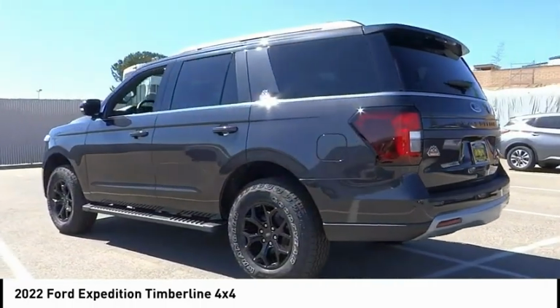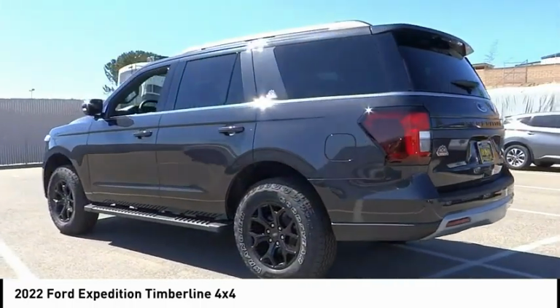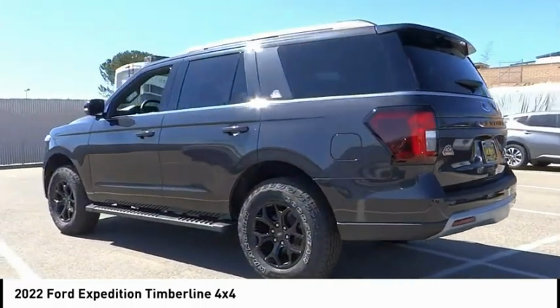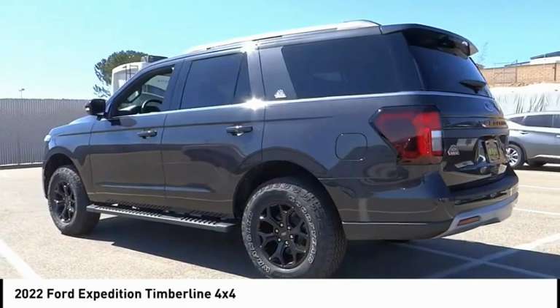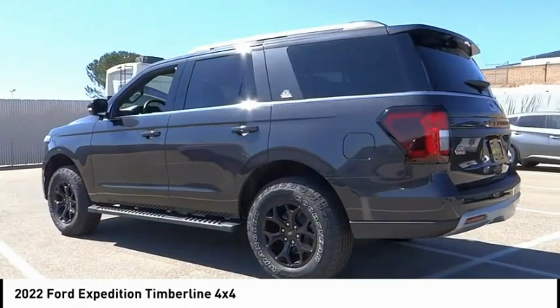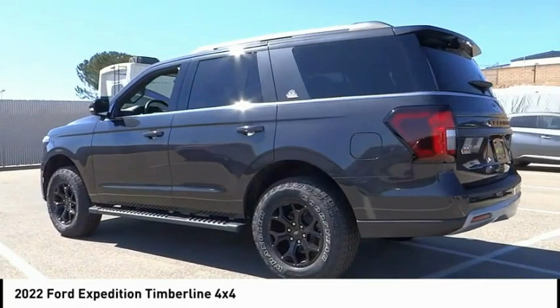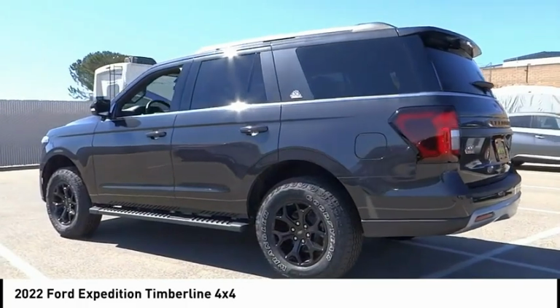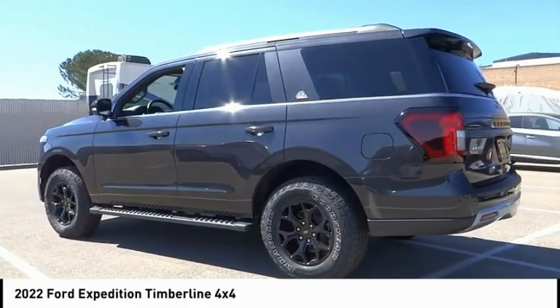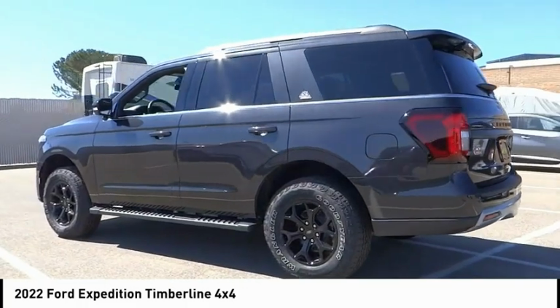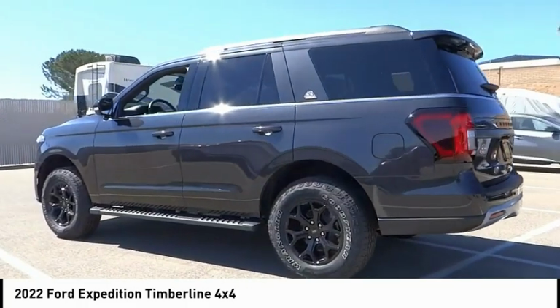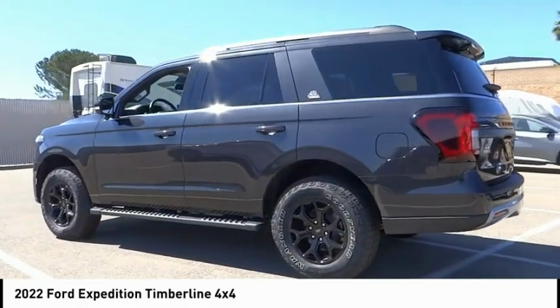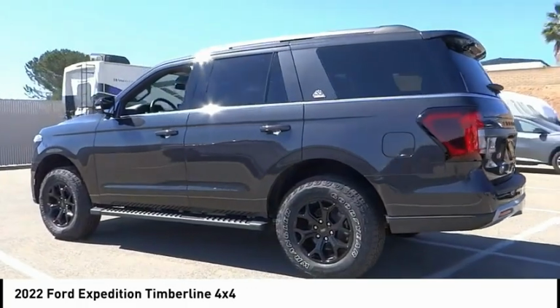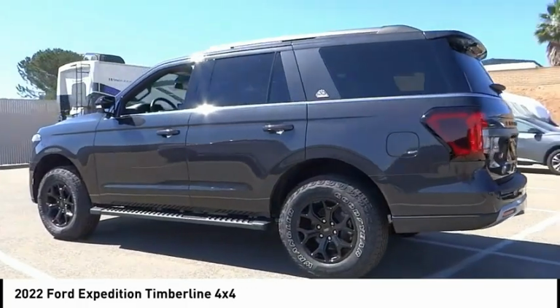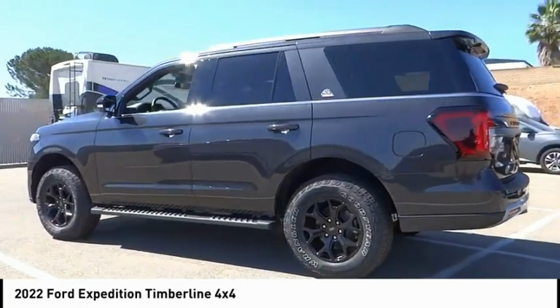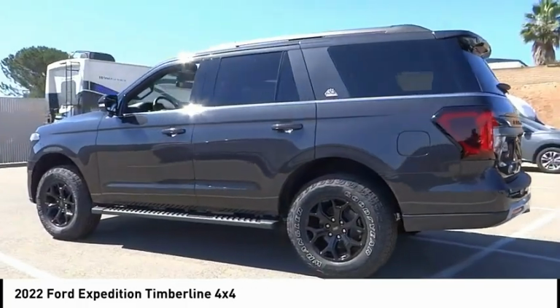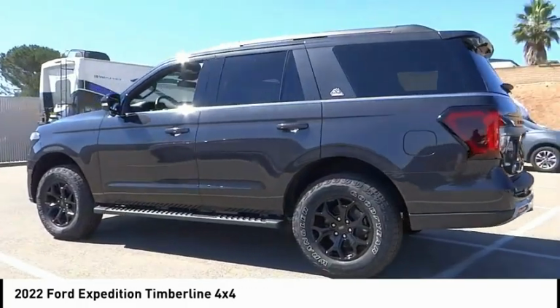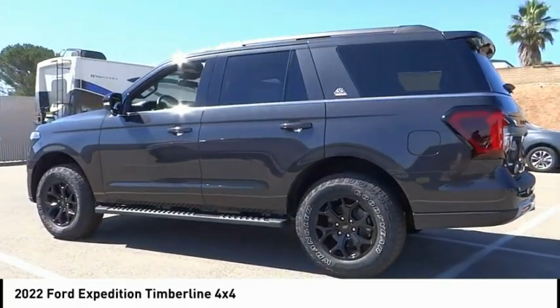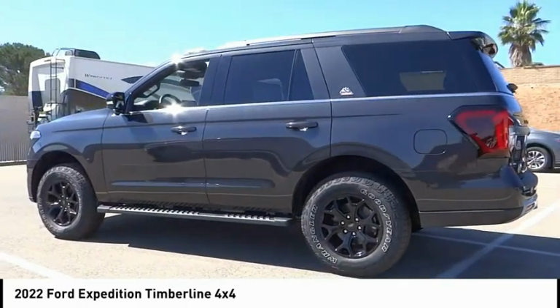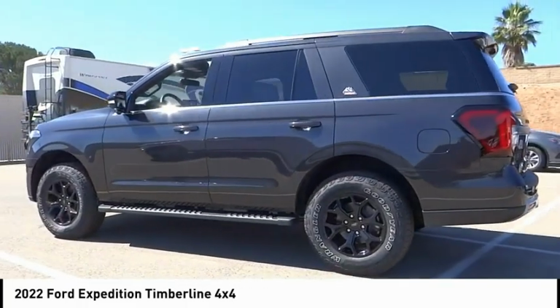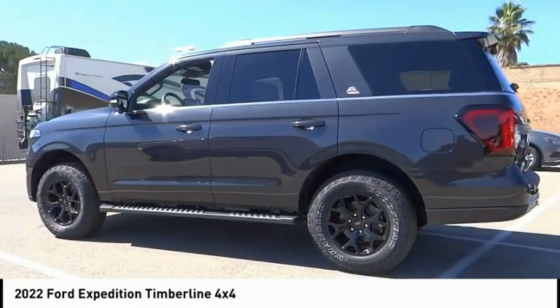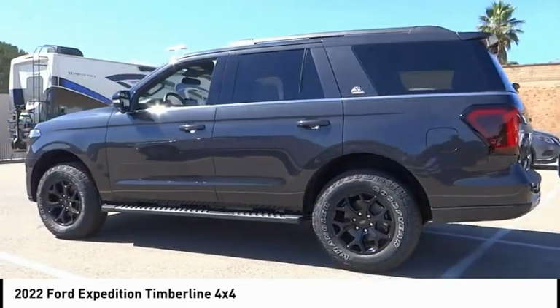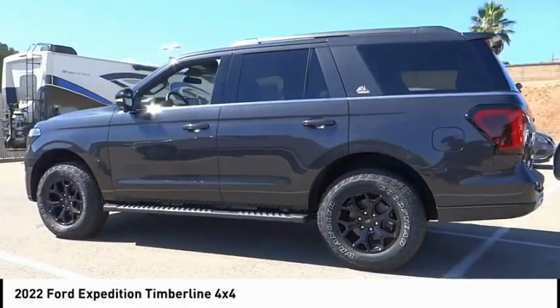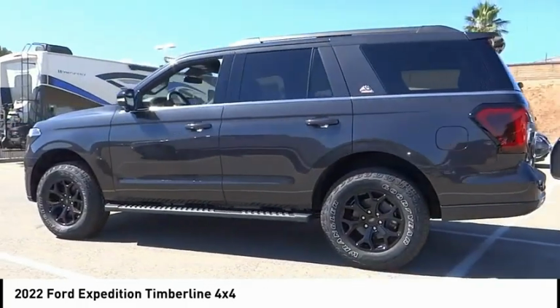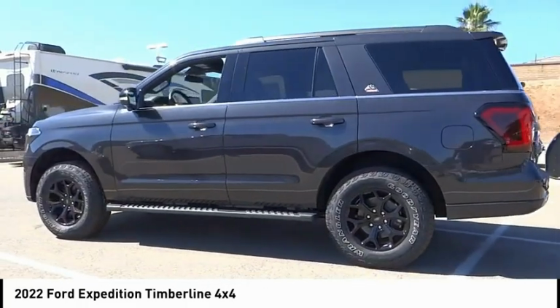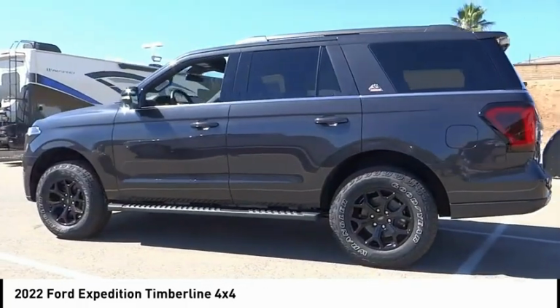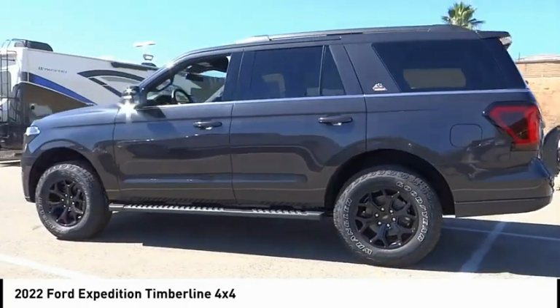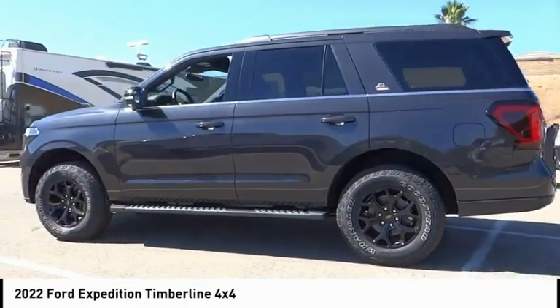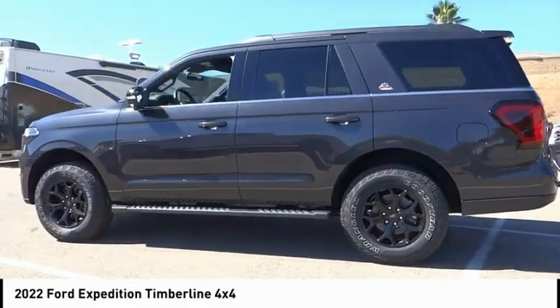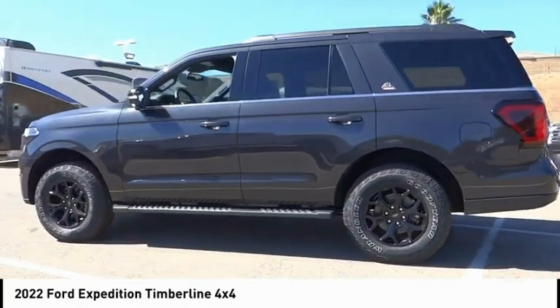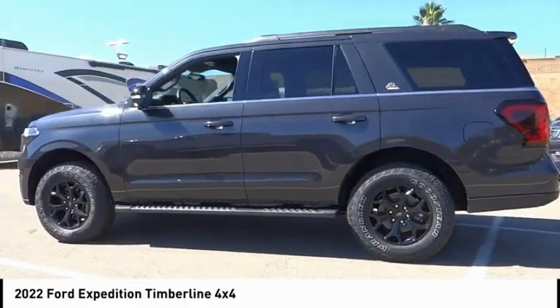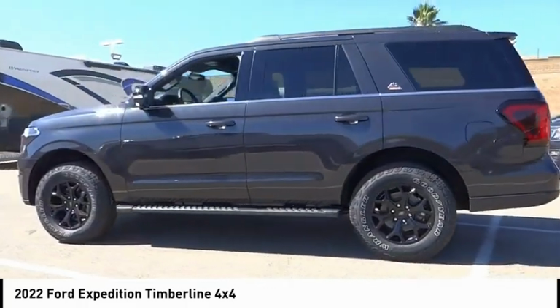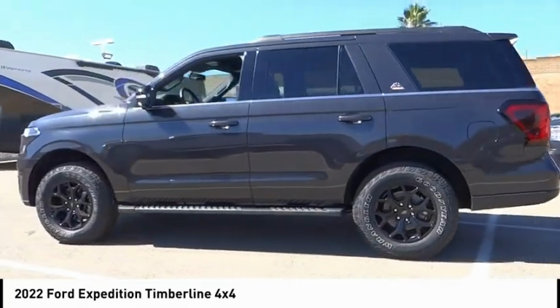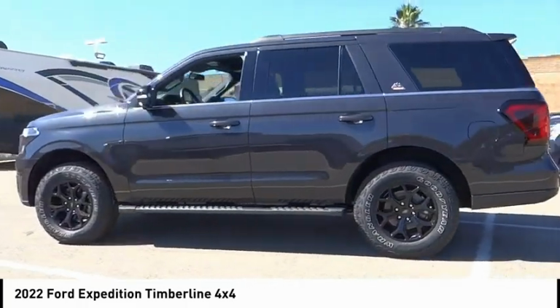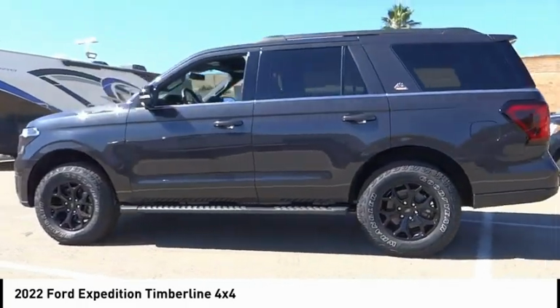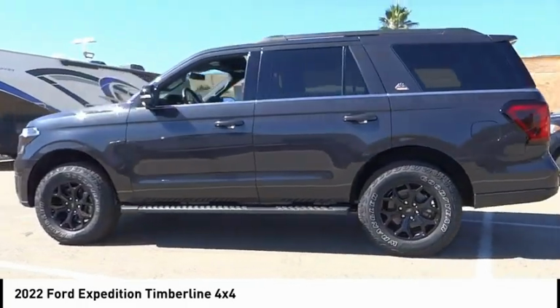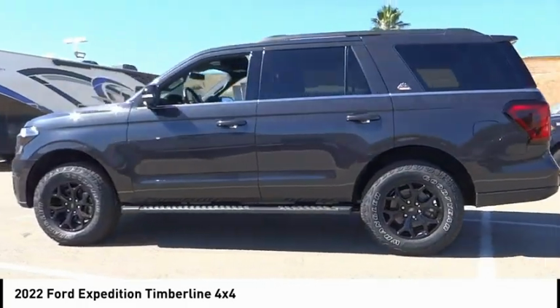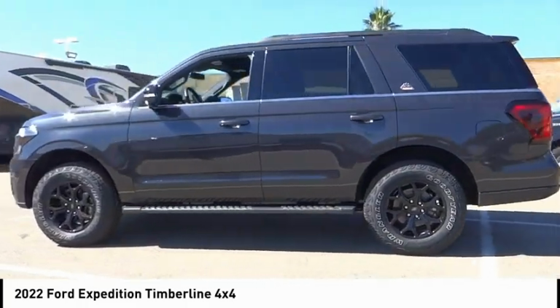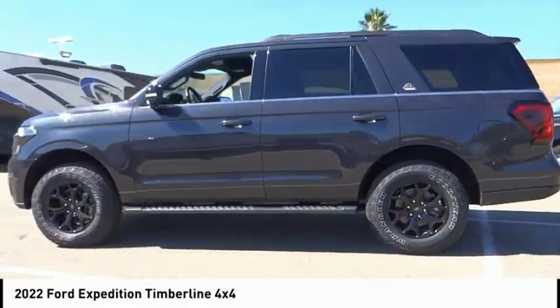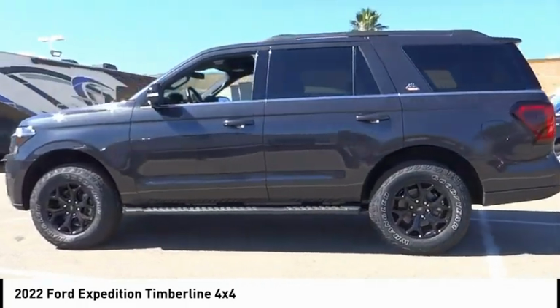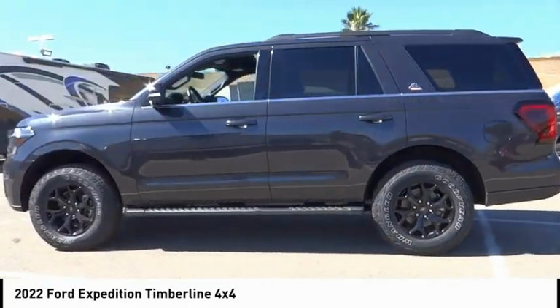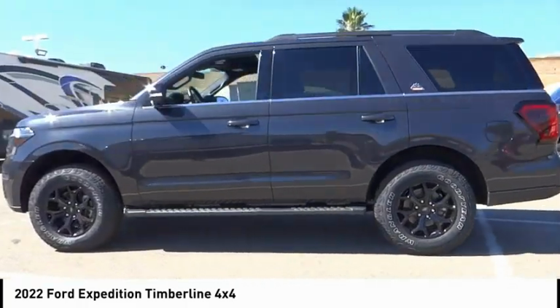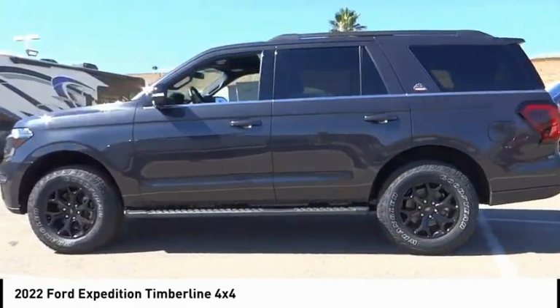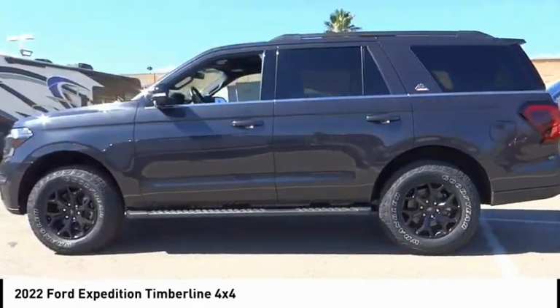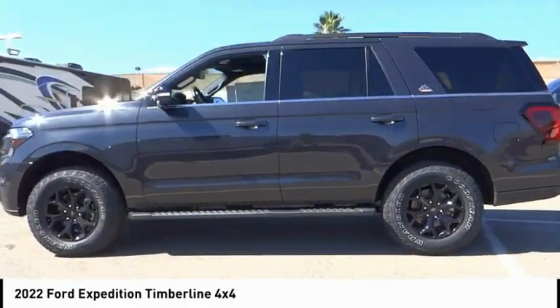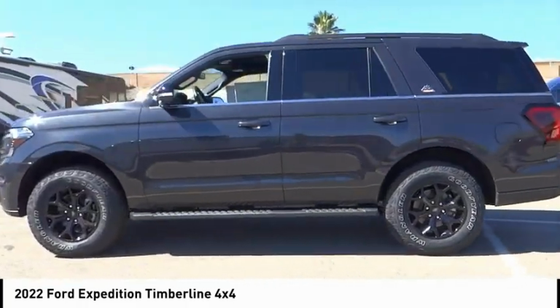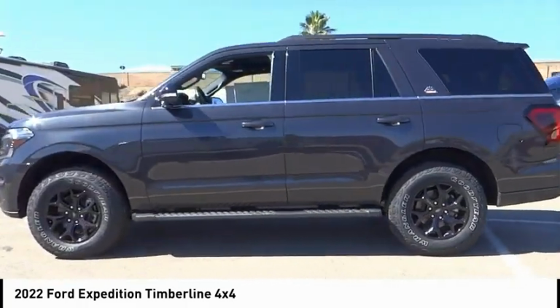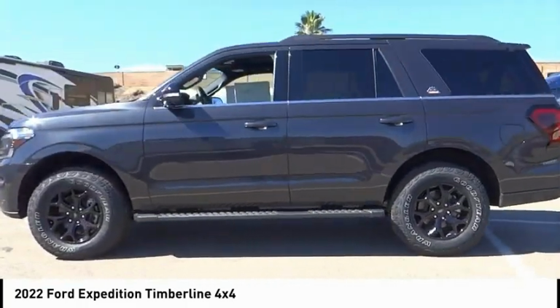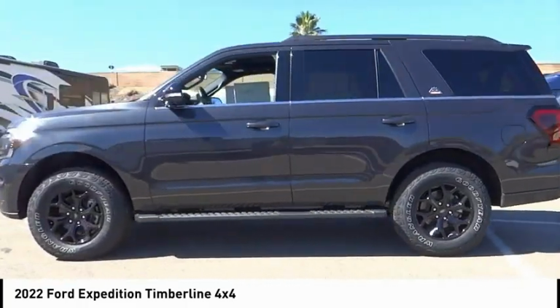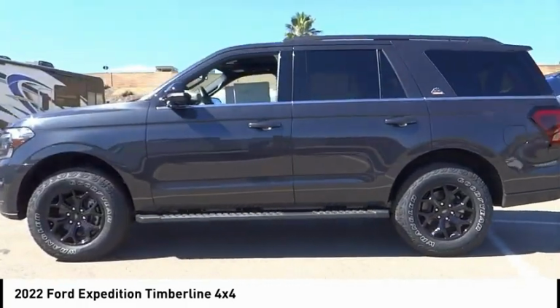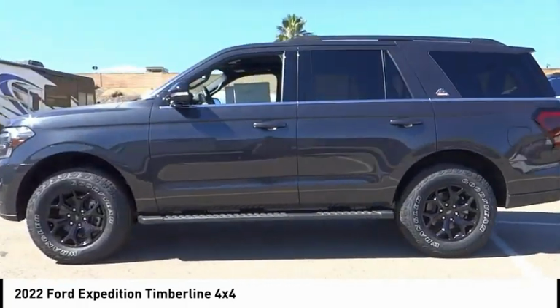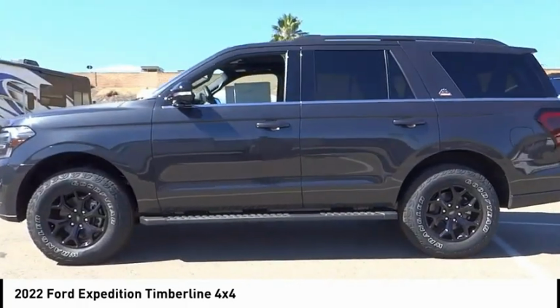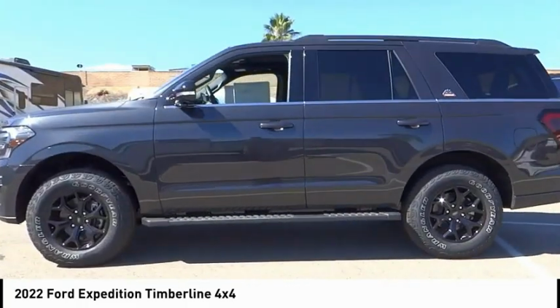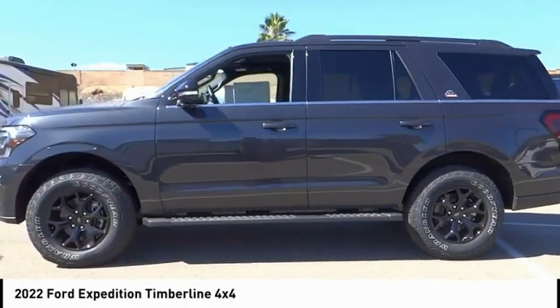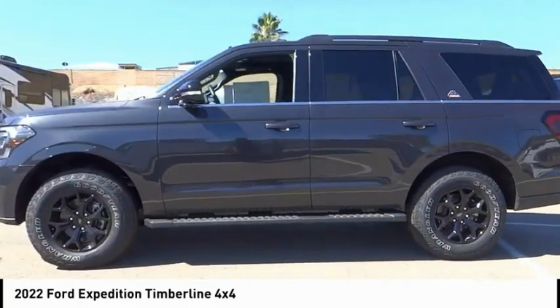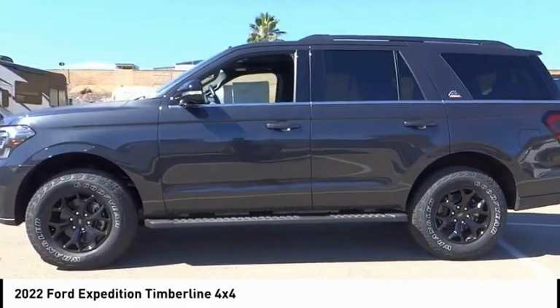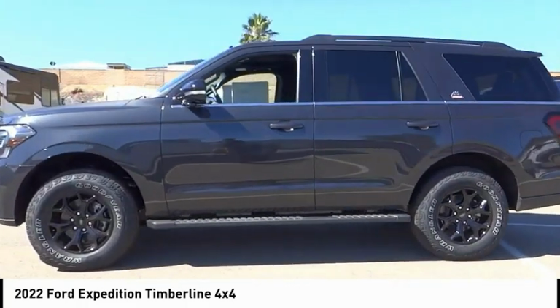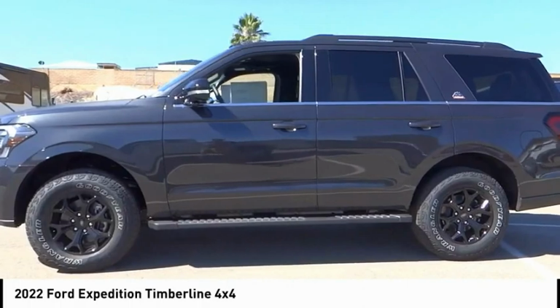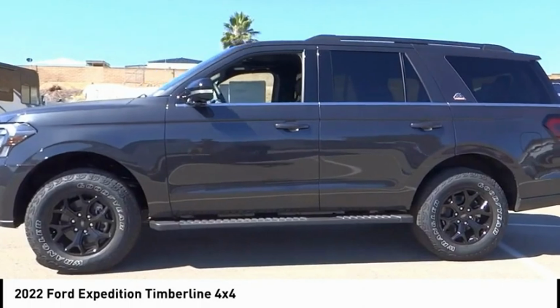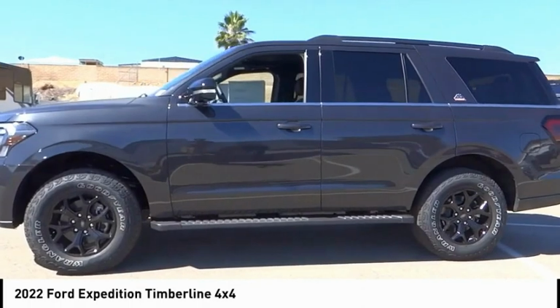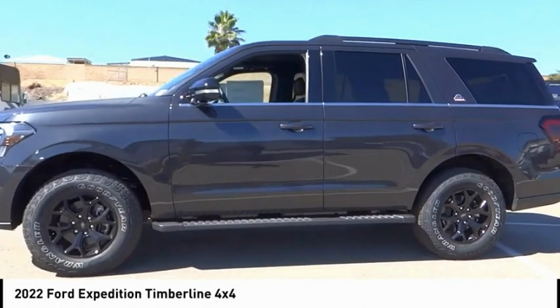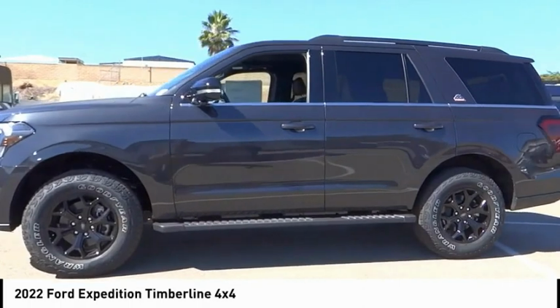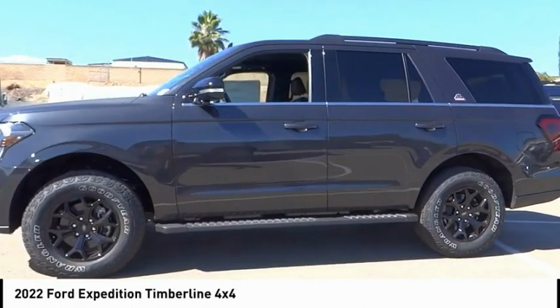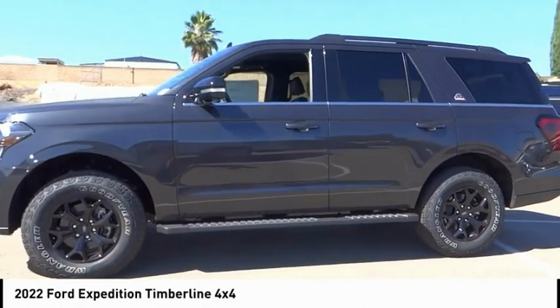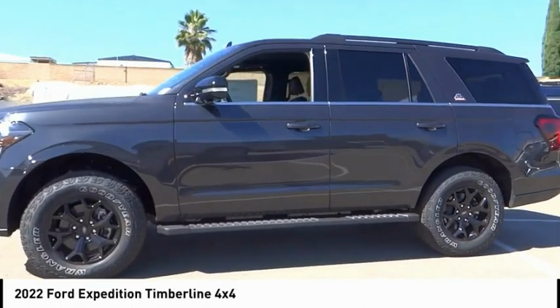Remote keyless entry, fog lights, speed control, four wheel disc brakes, rear window defroster.